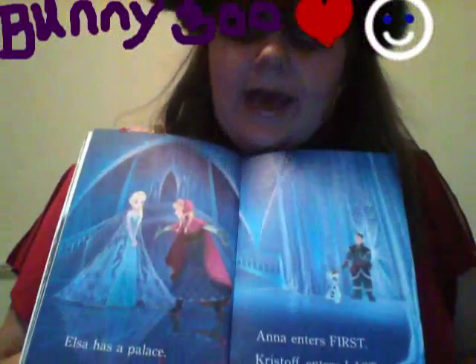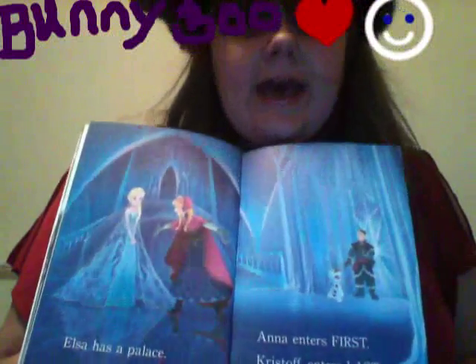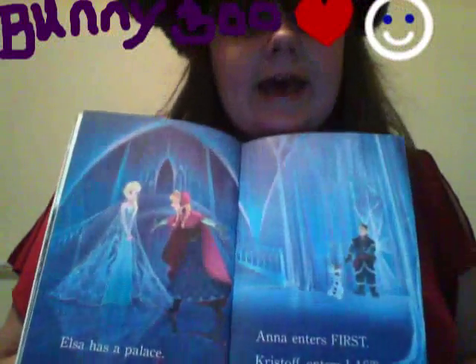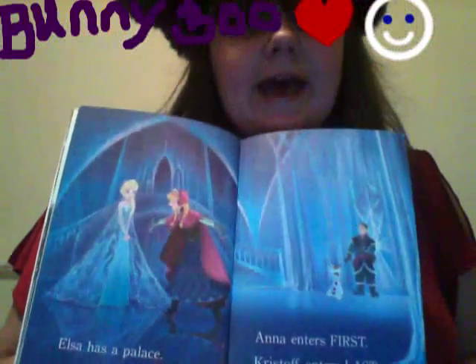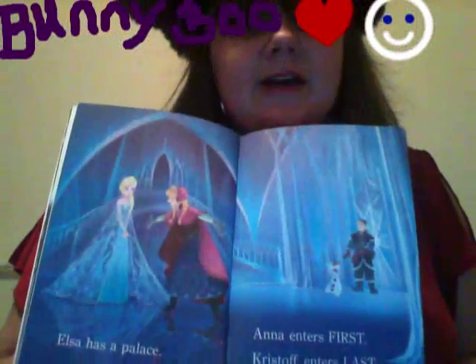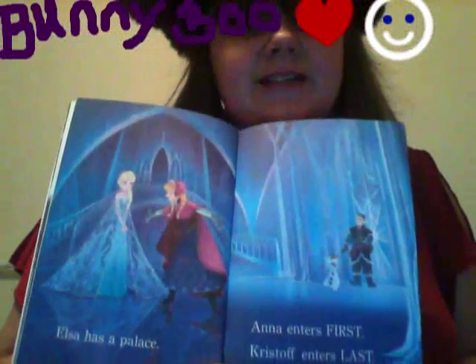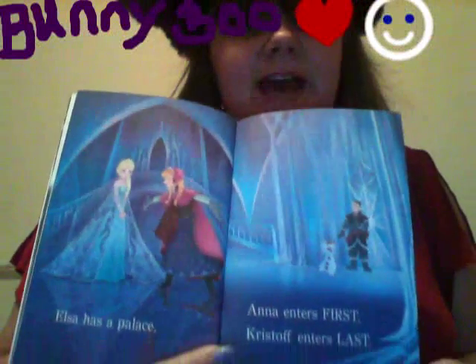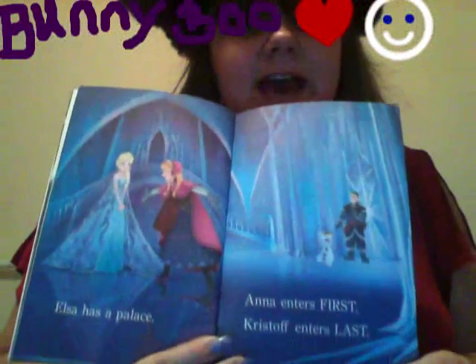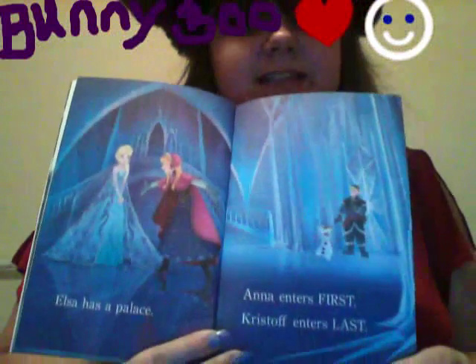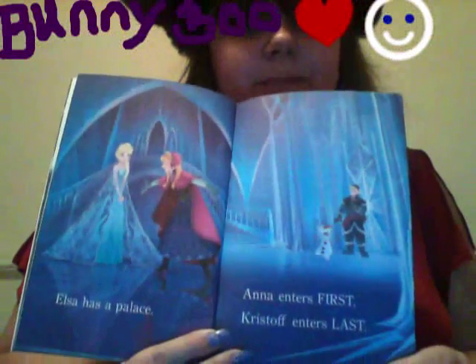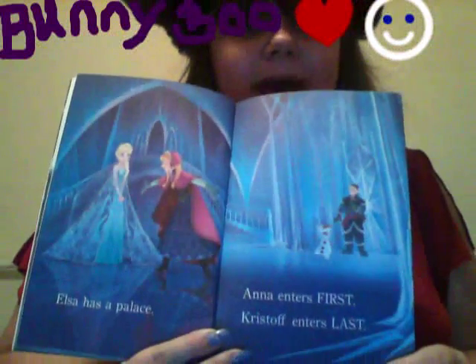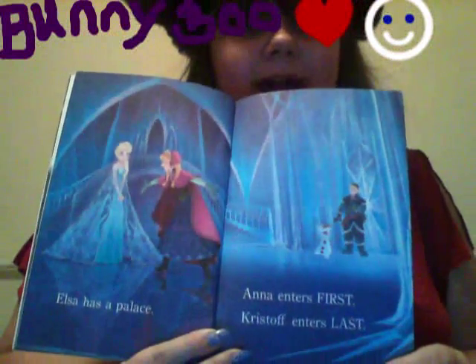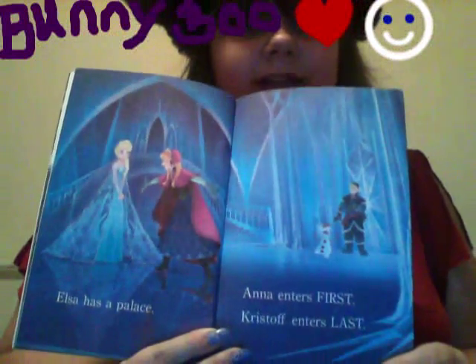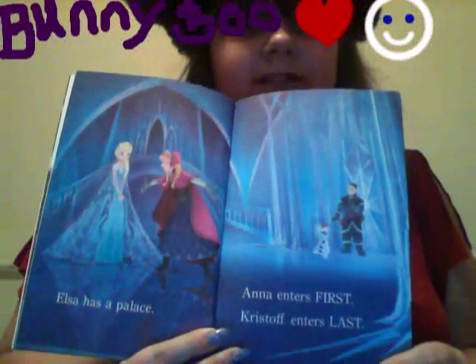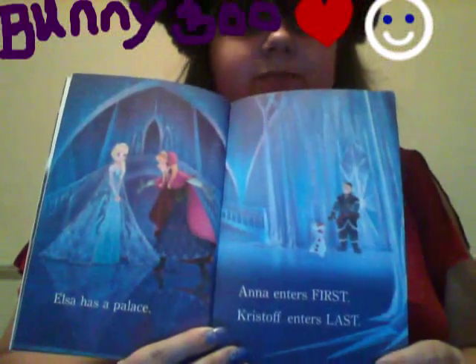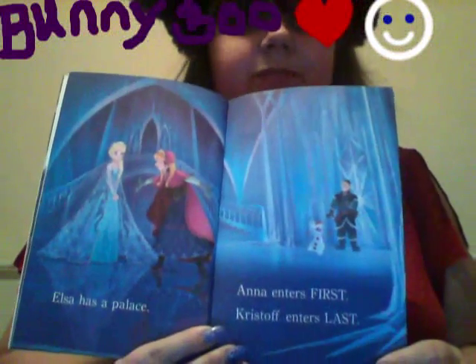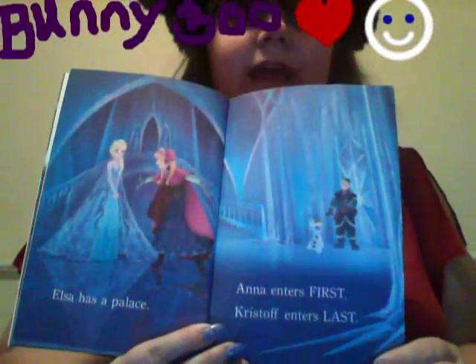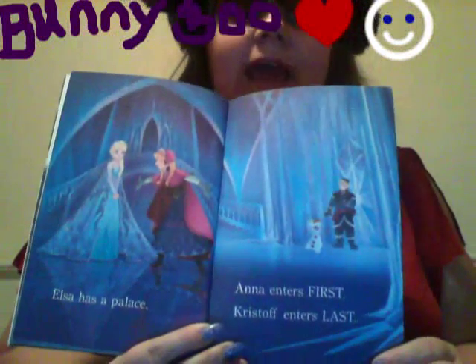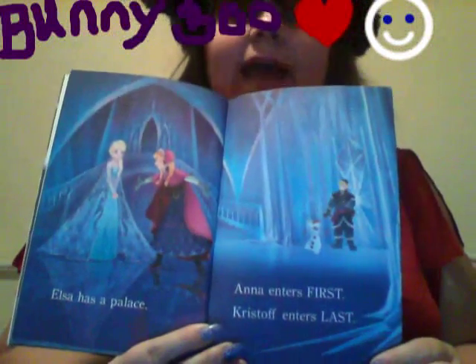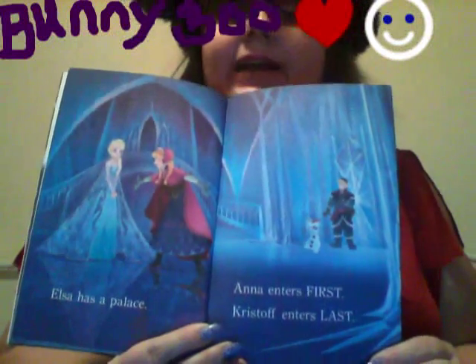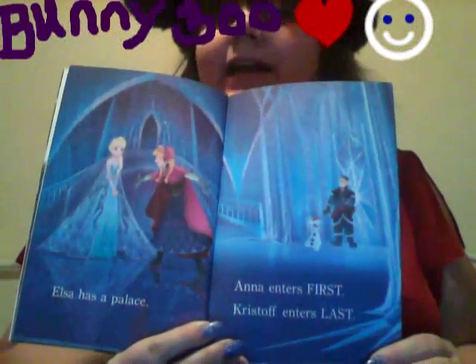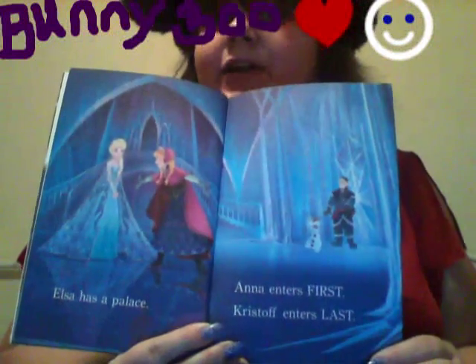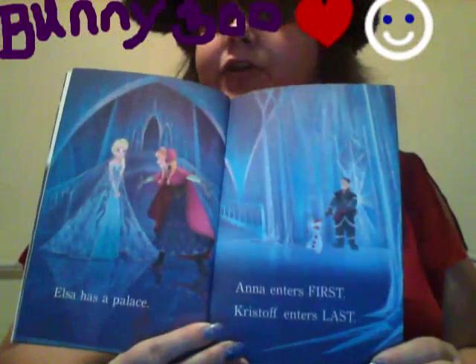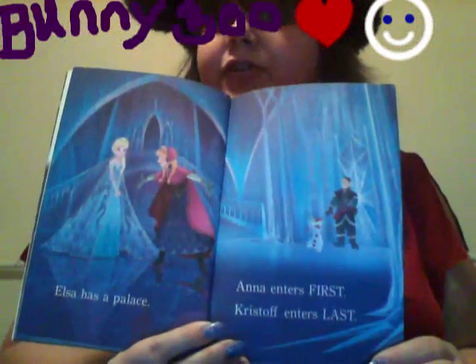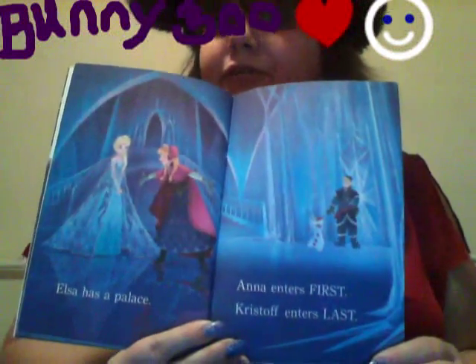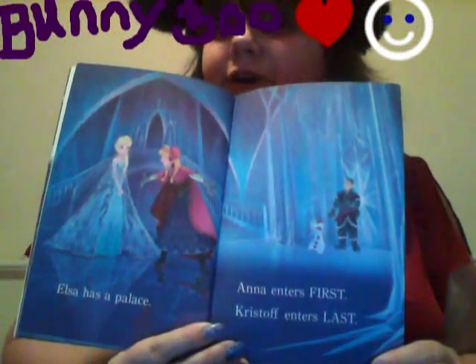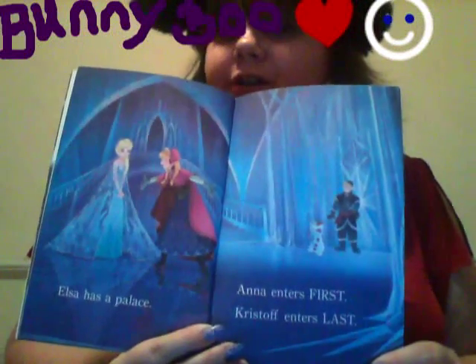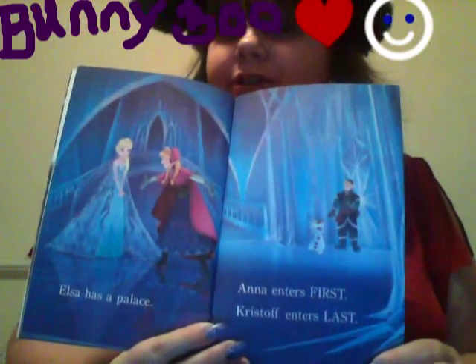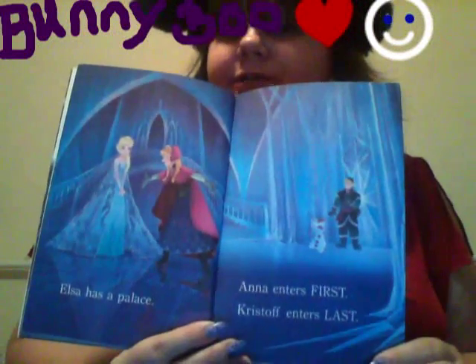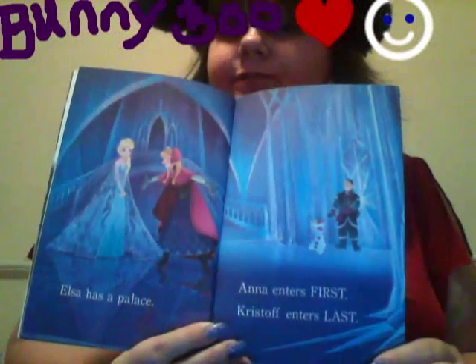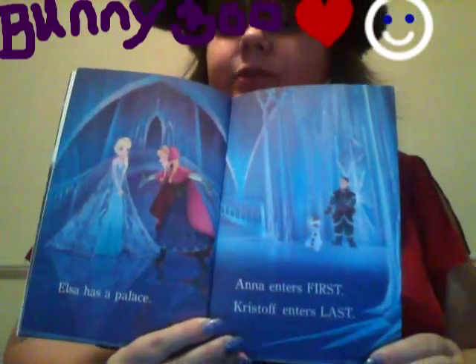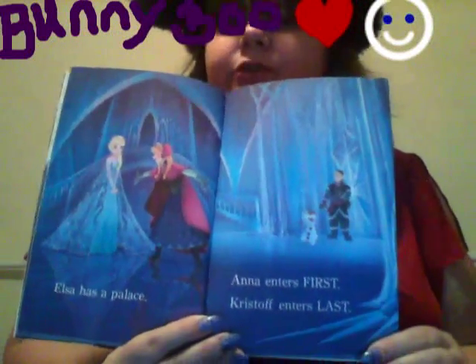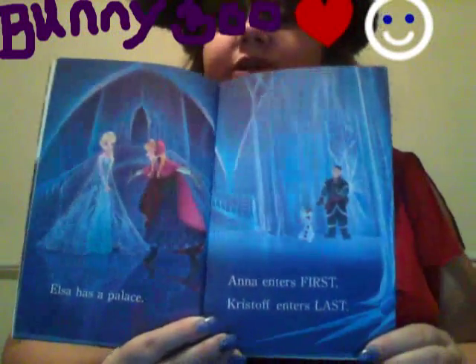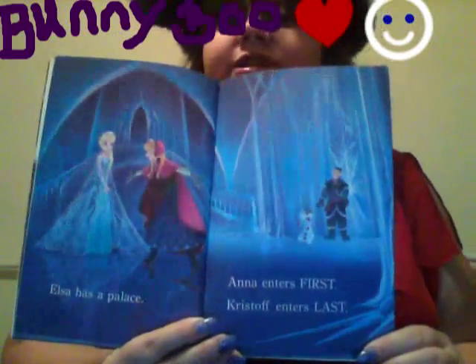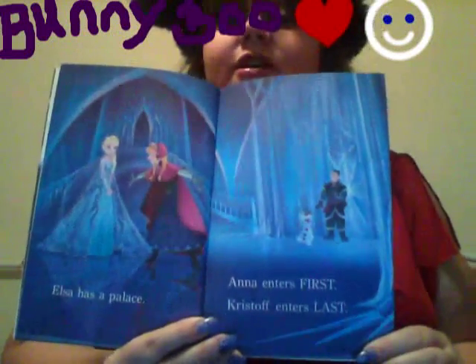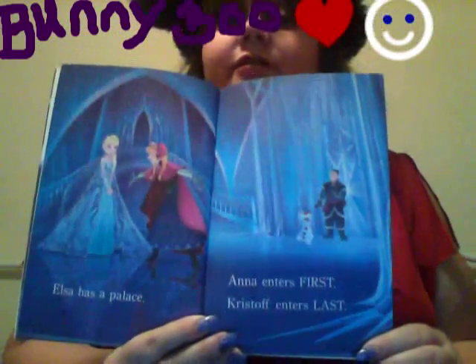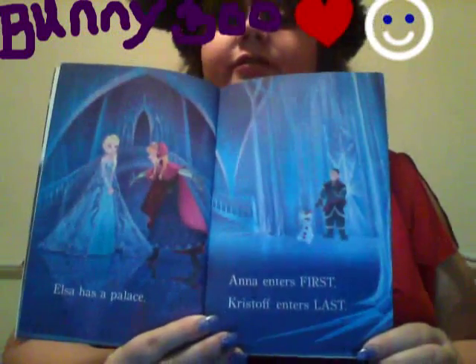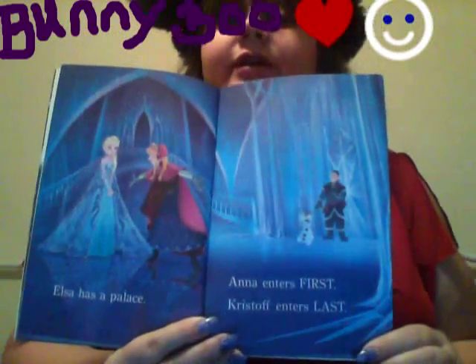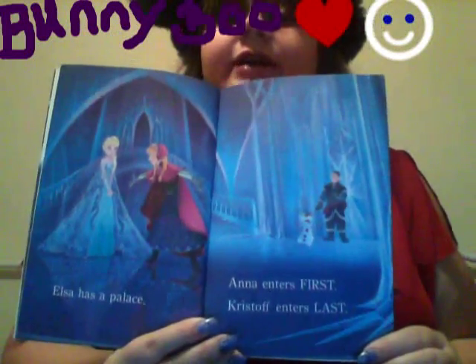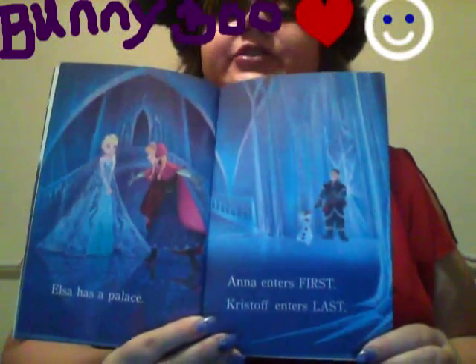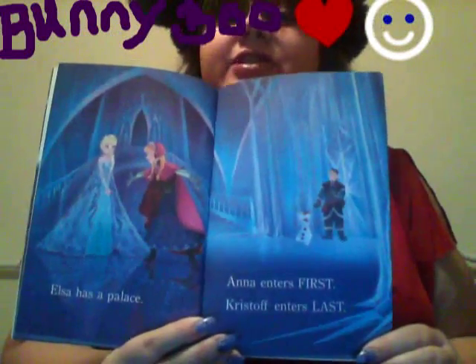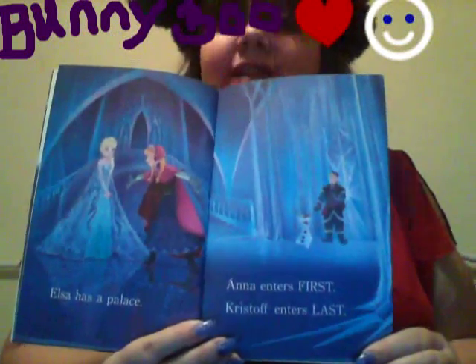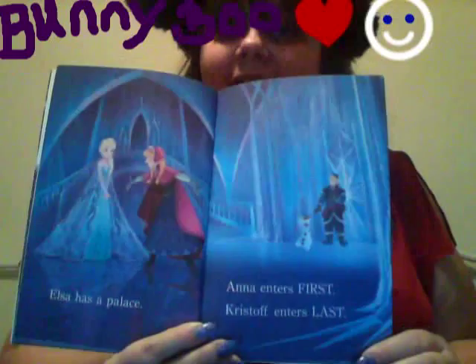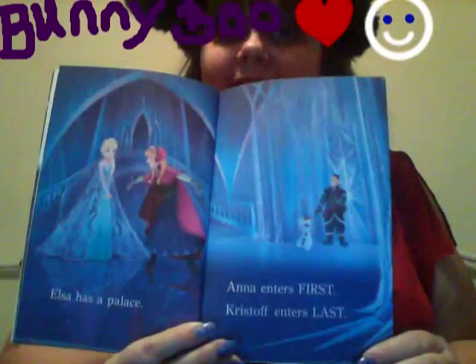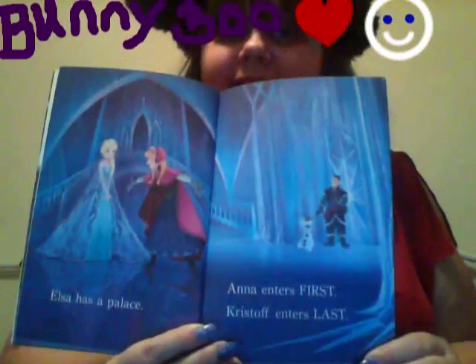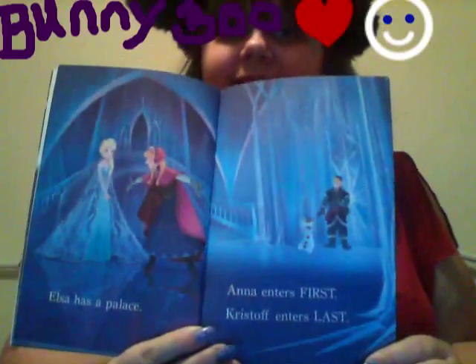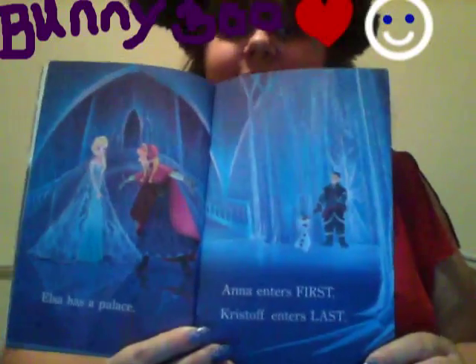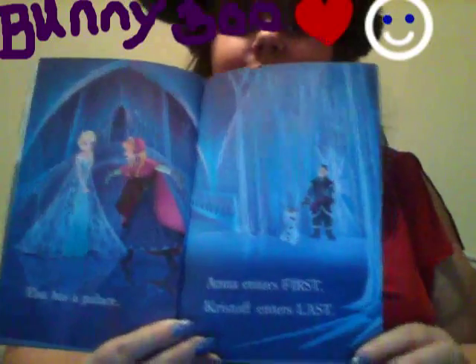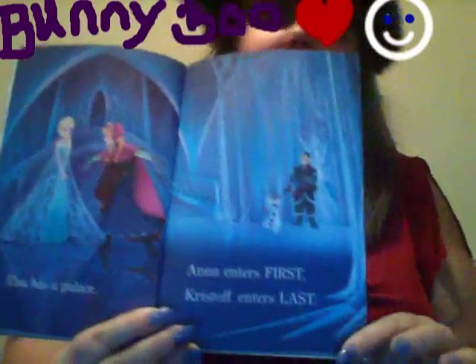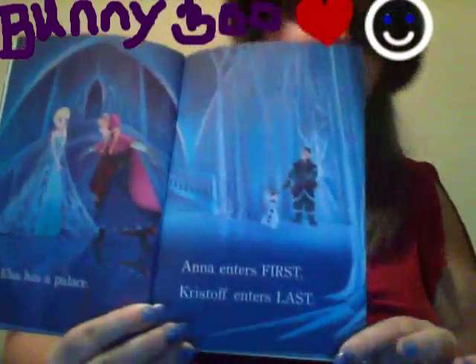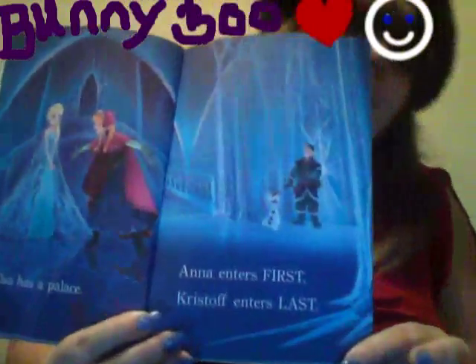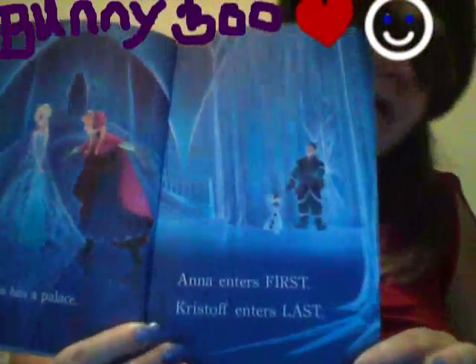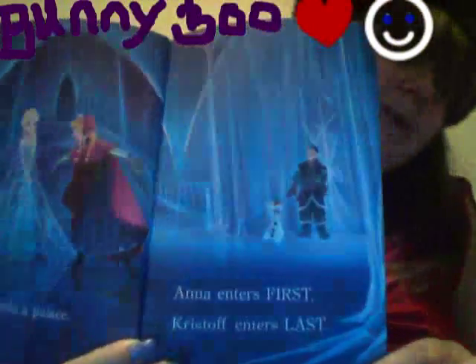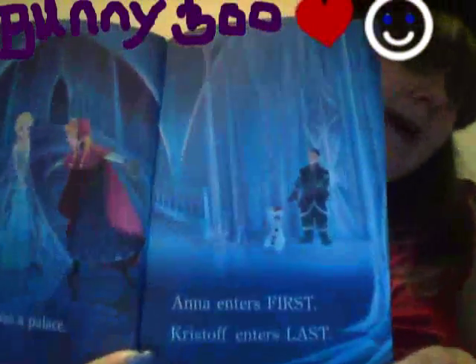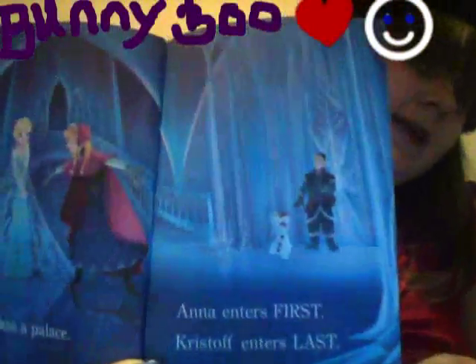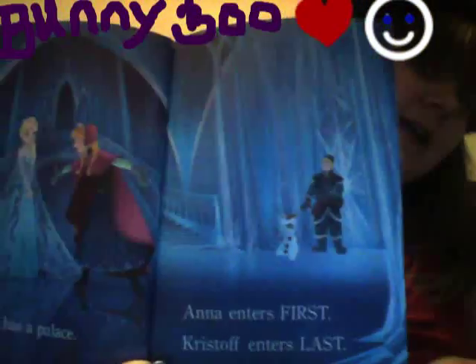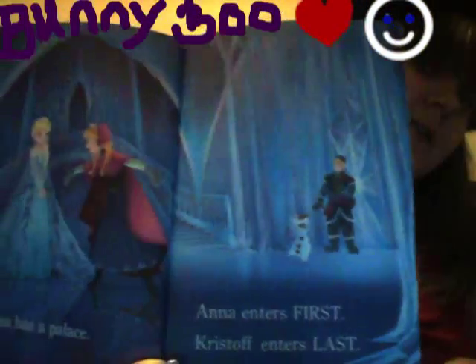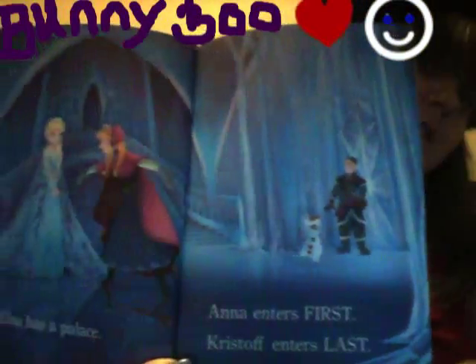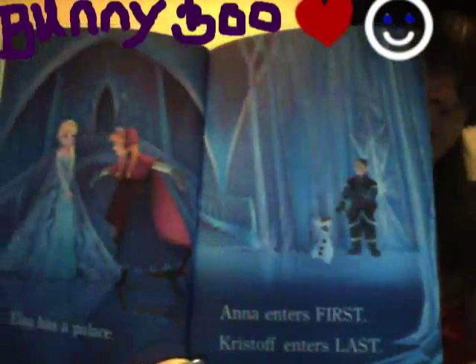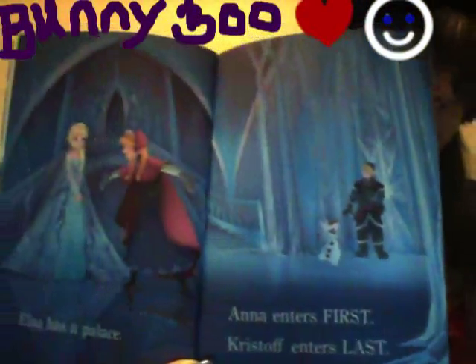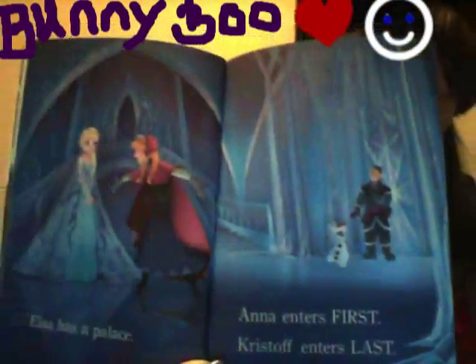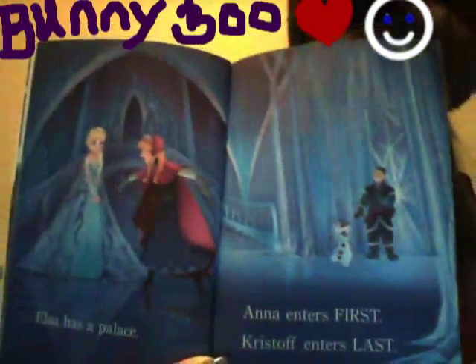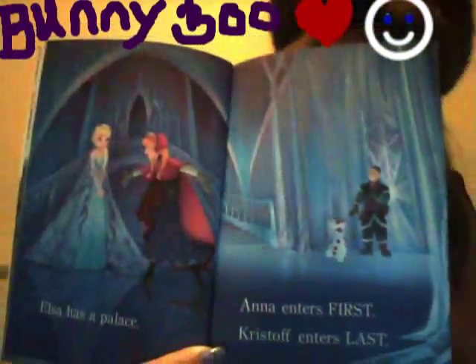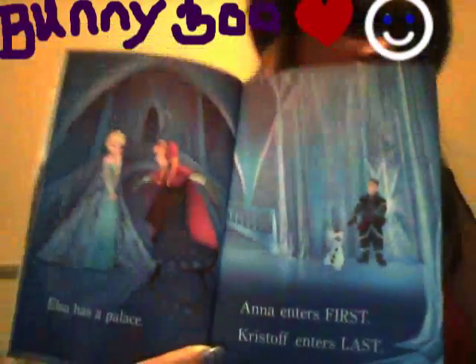Elsa has a palace. Anna enters first. Kristoff enters last. Look at the pretty palace!